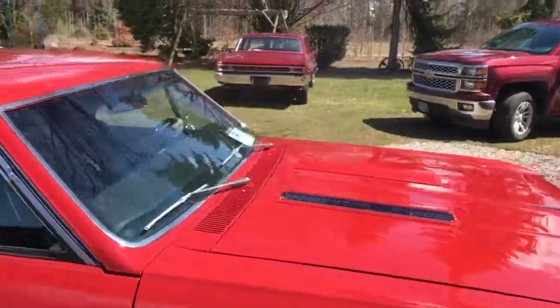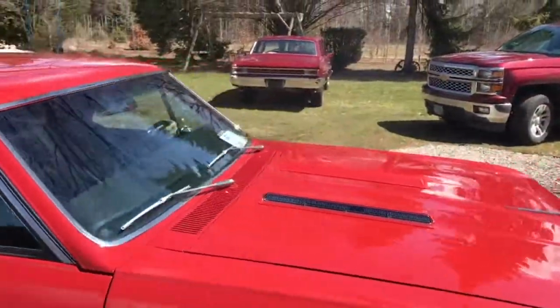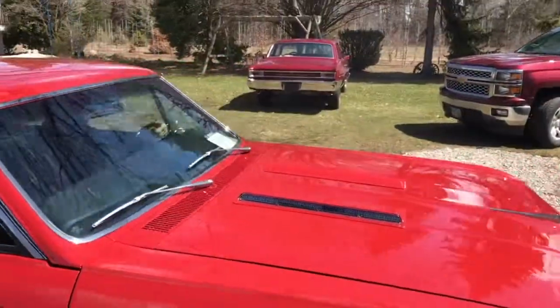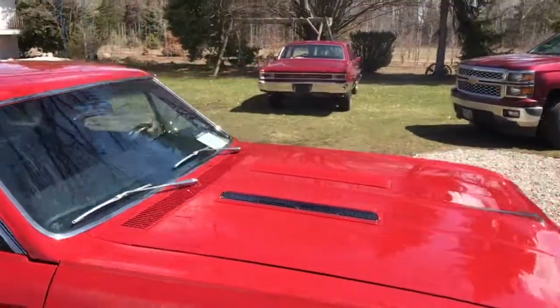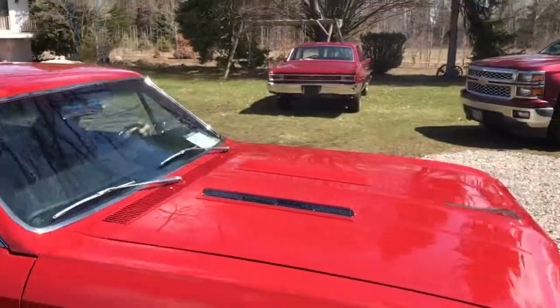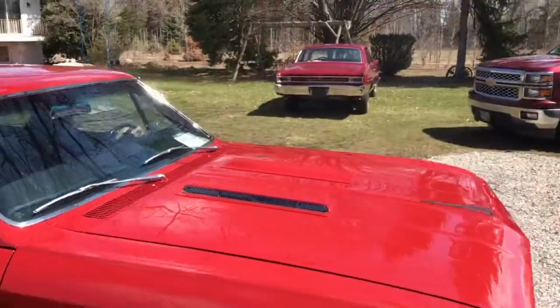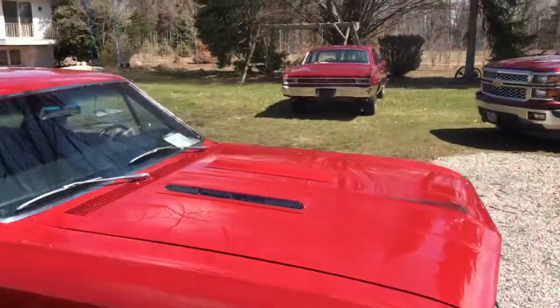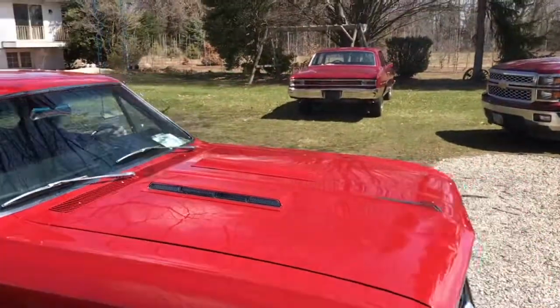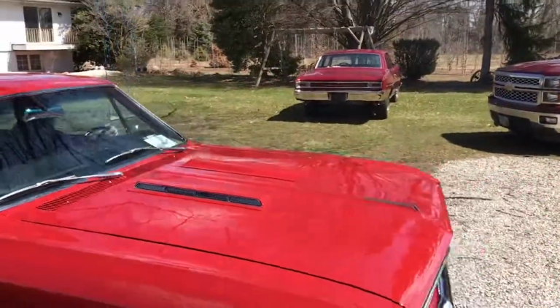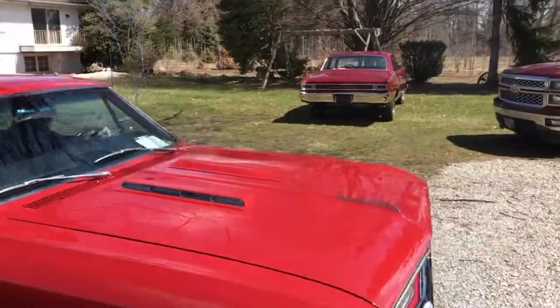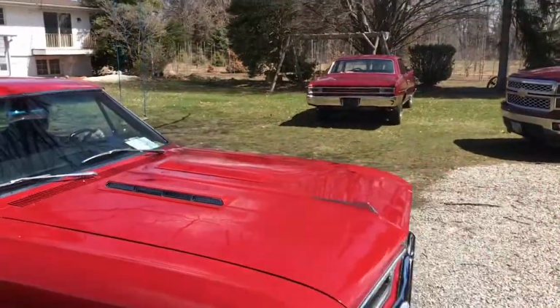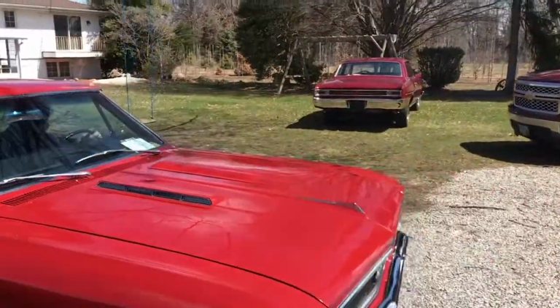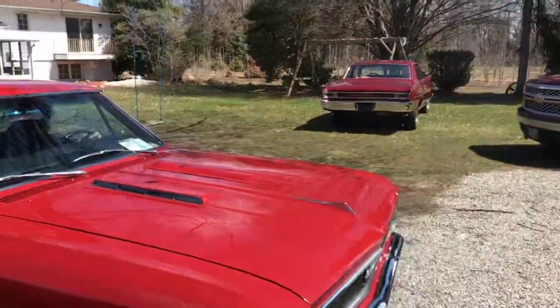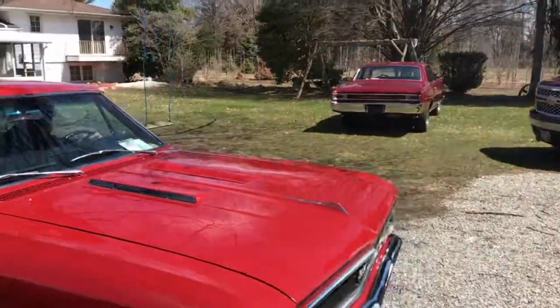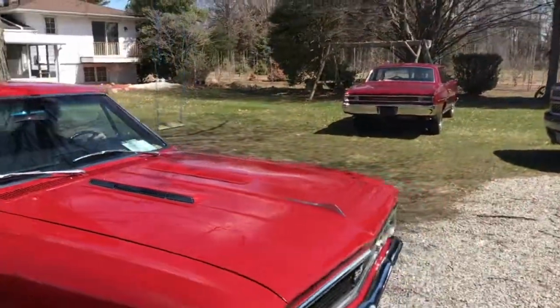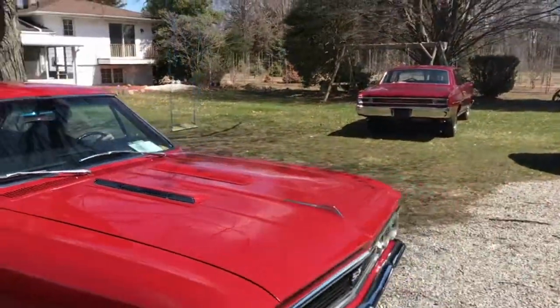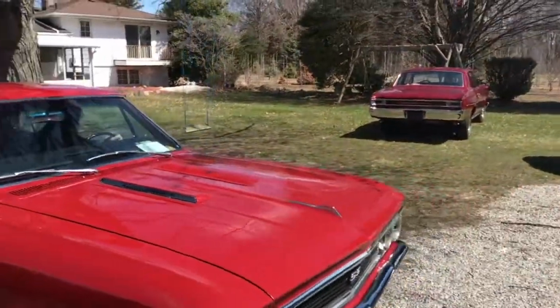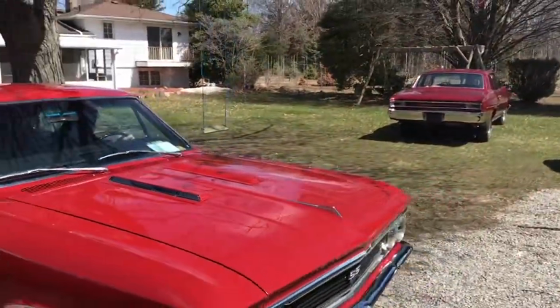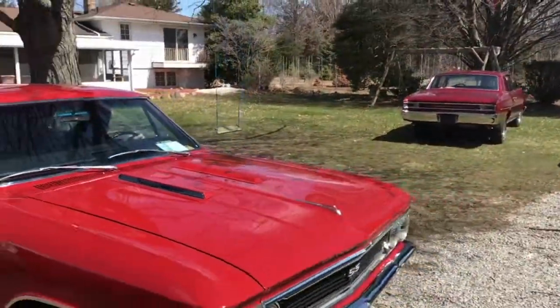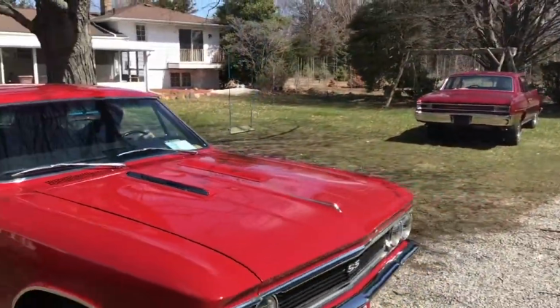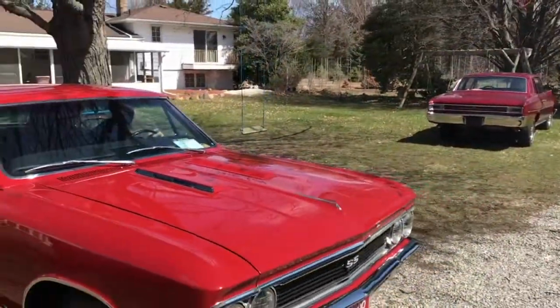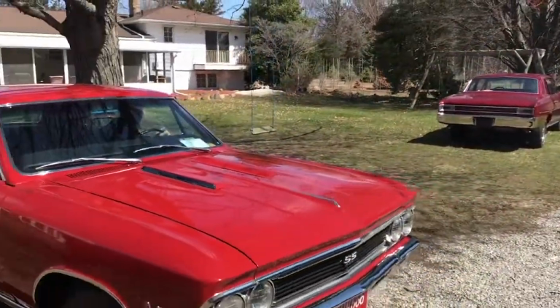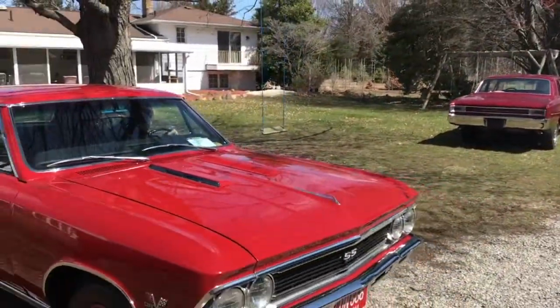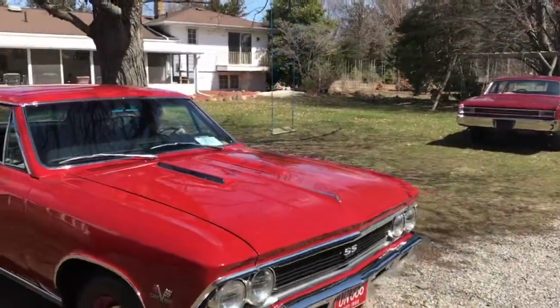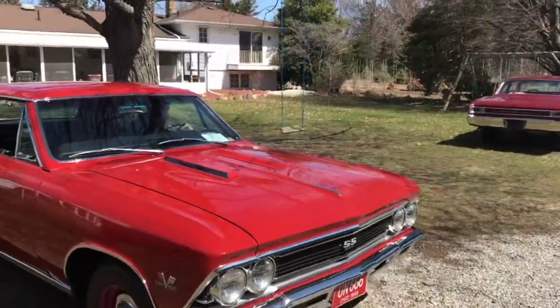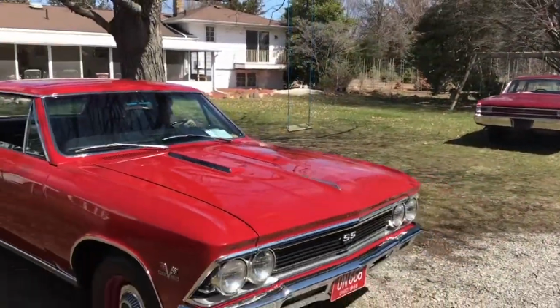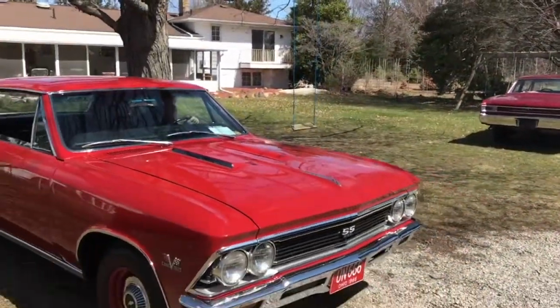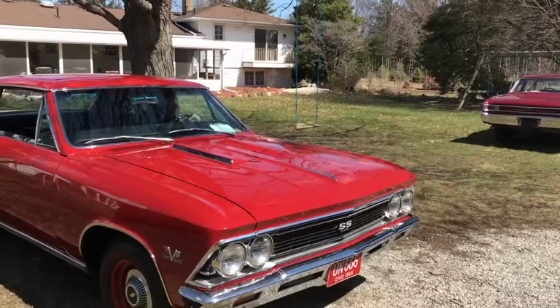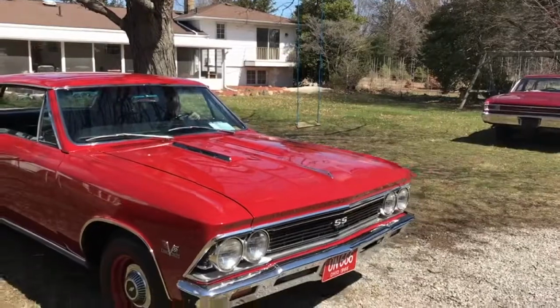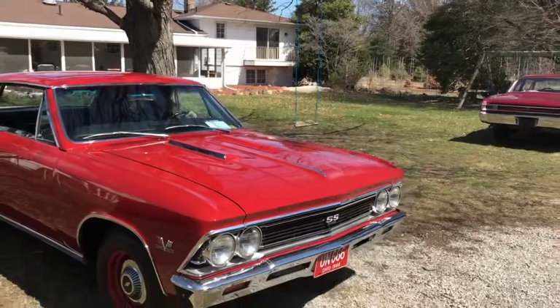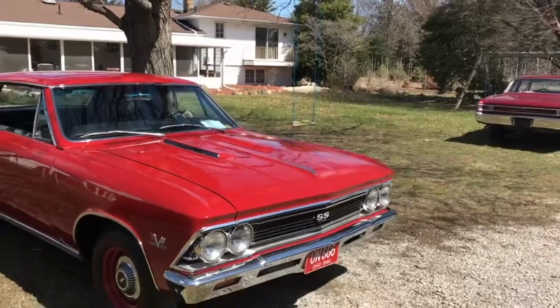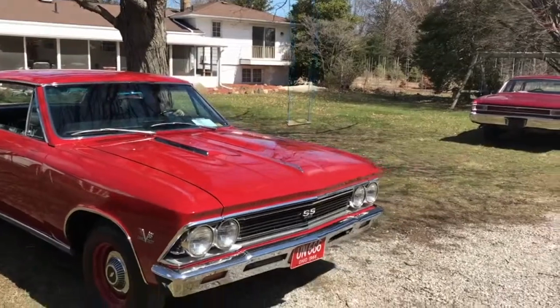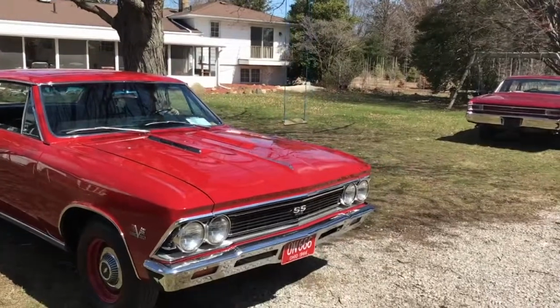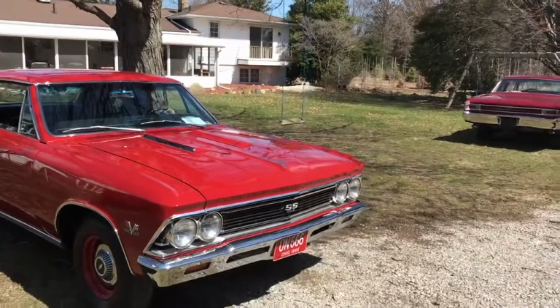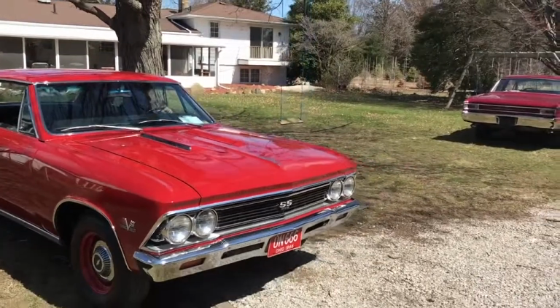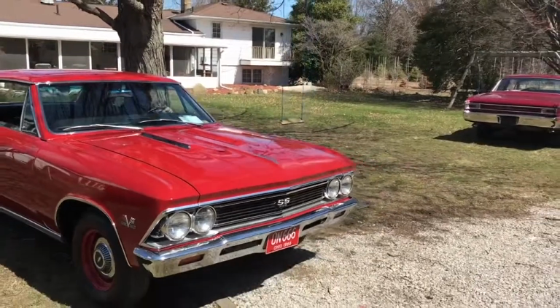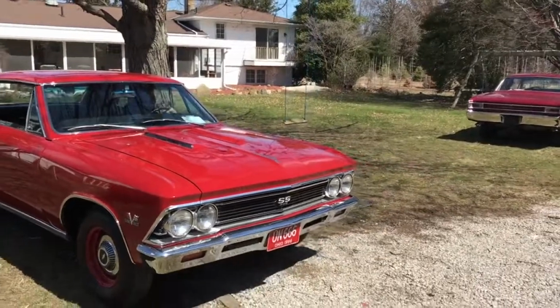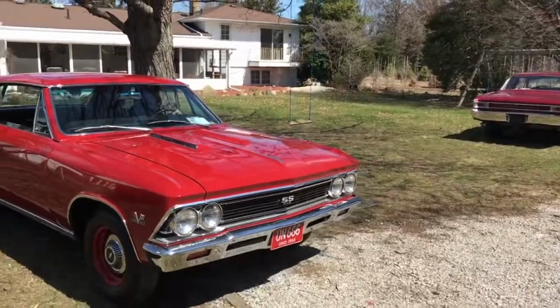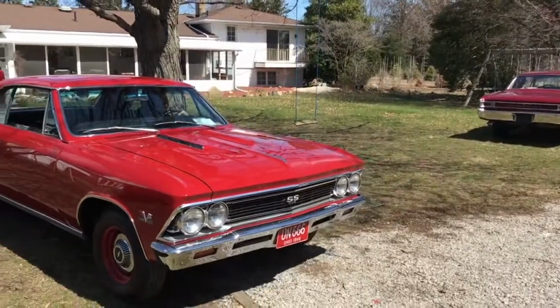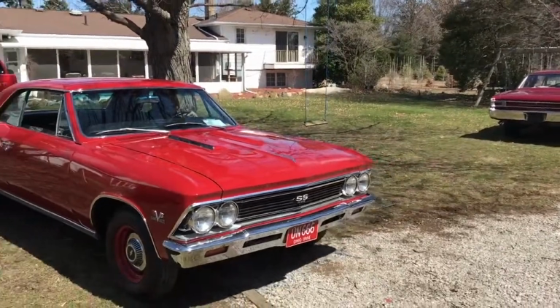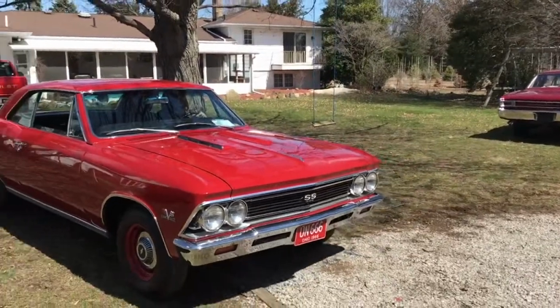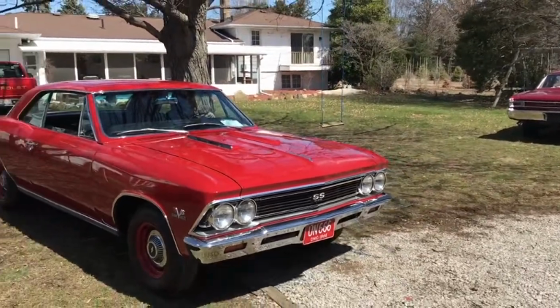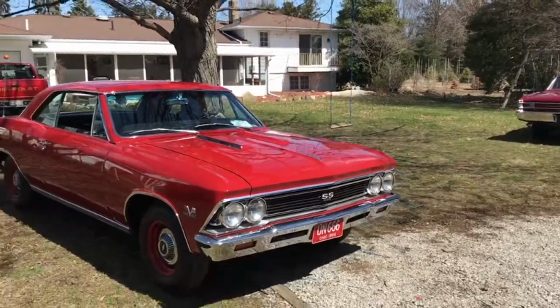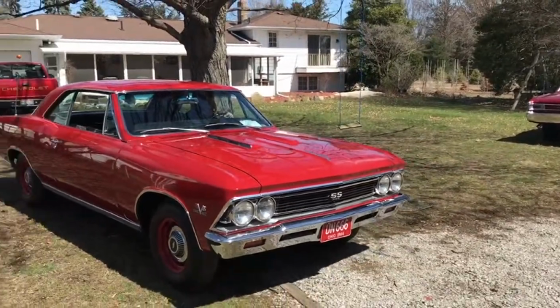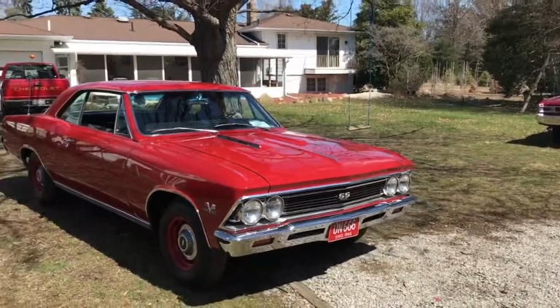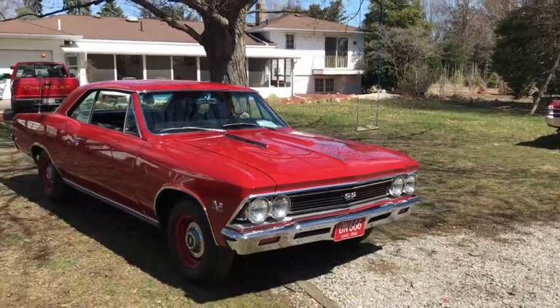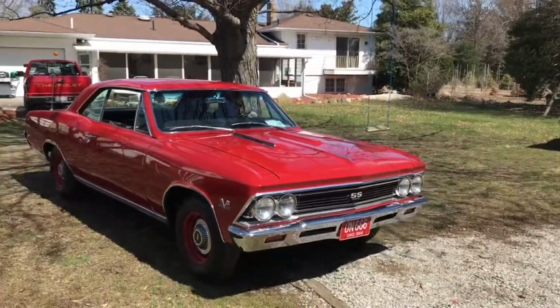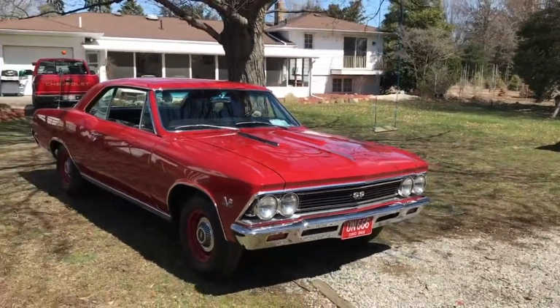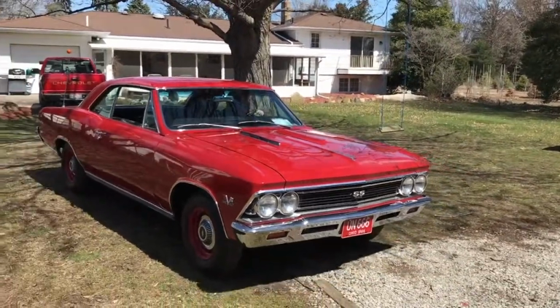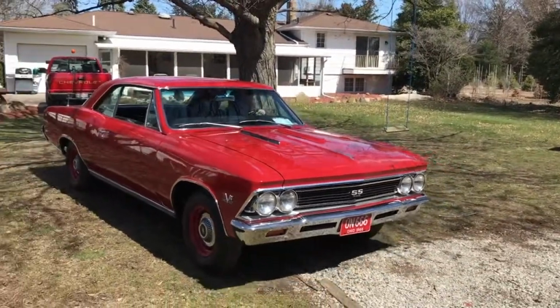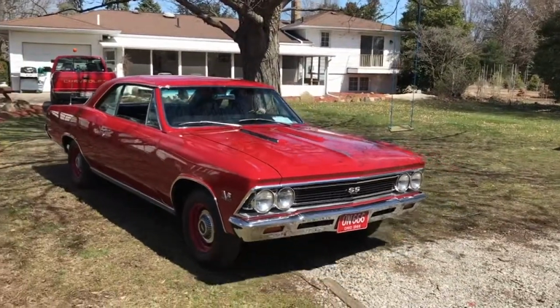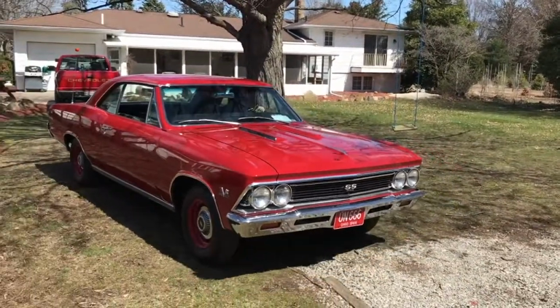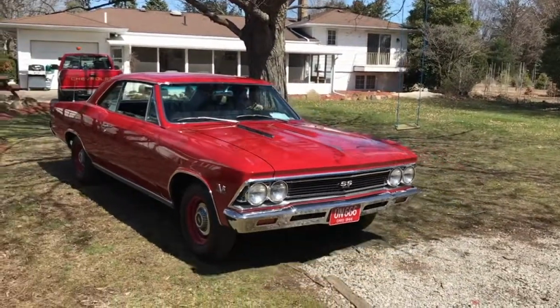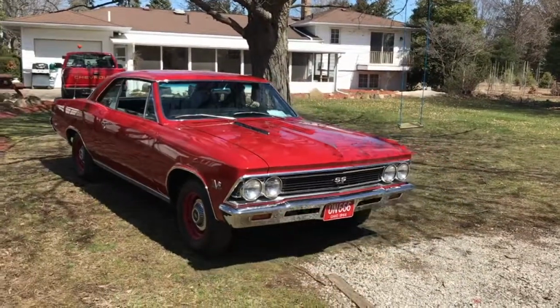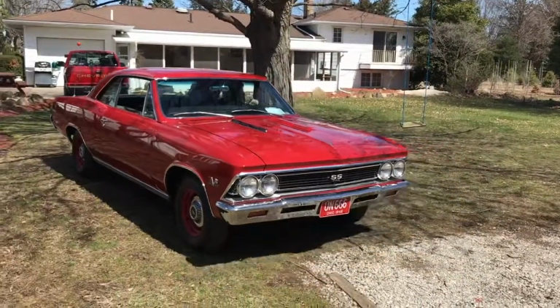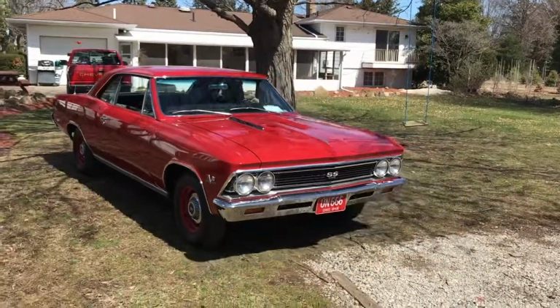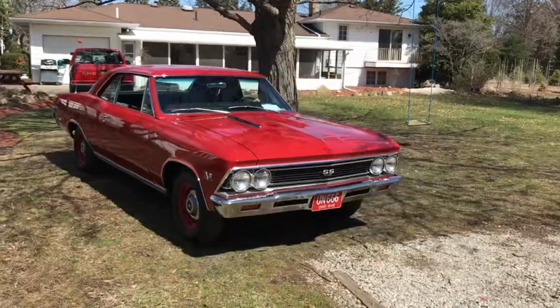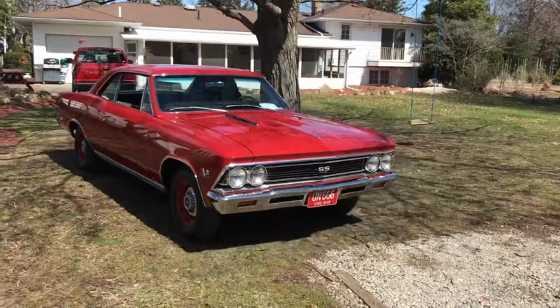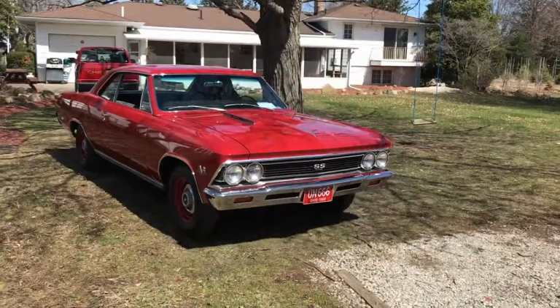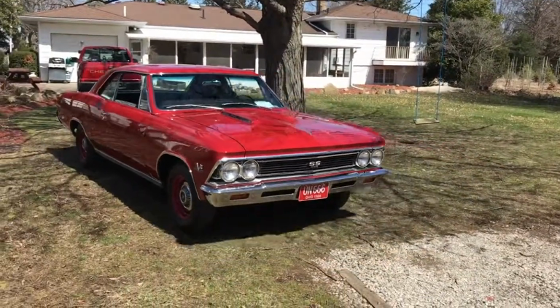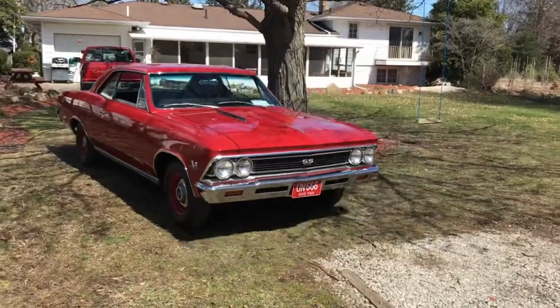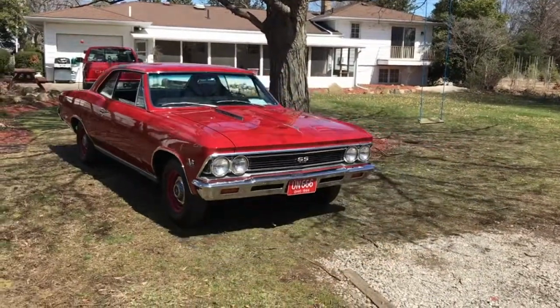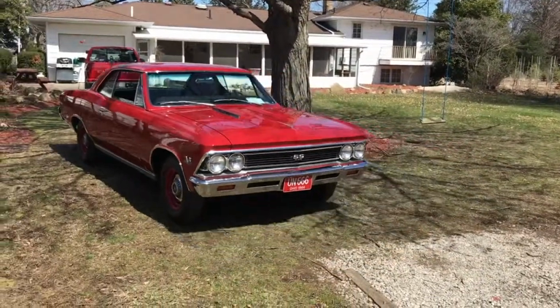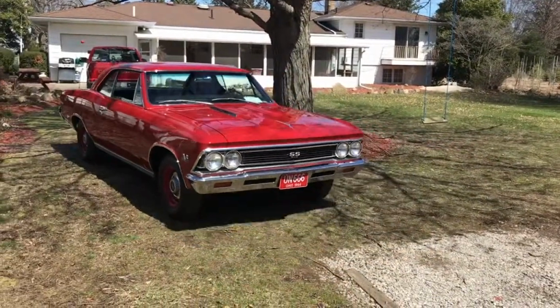We're getting all the 66 Chevelles out of the garage today, getting them out in the sunshine. Going to do a little bathing.